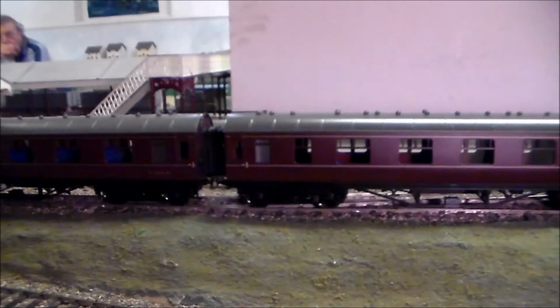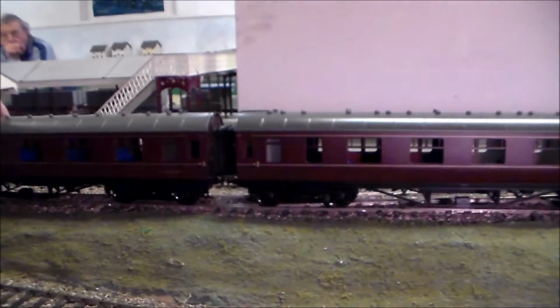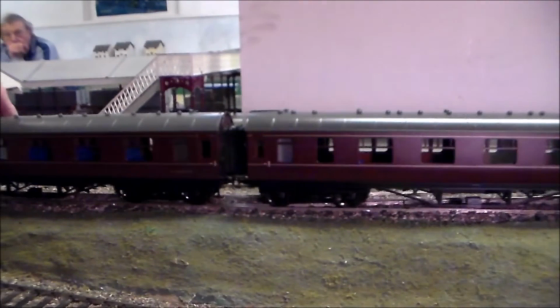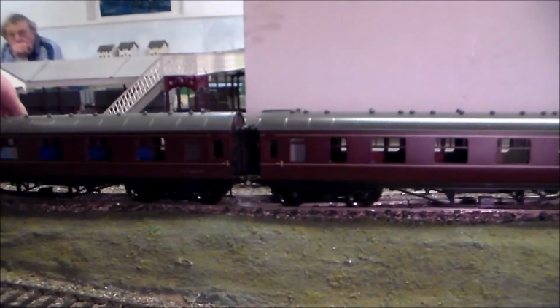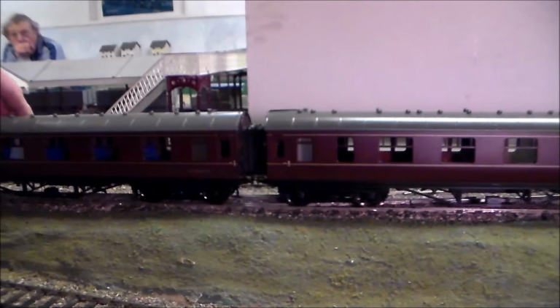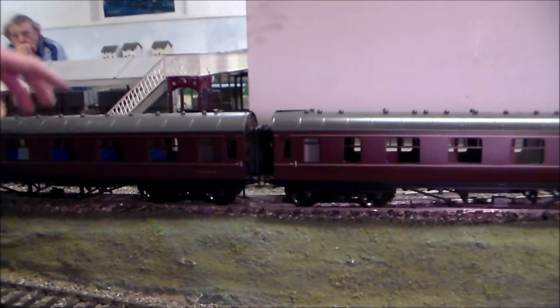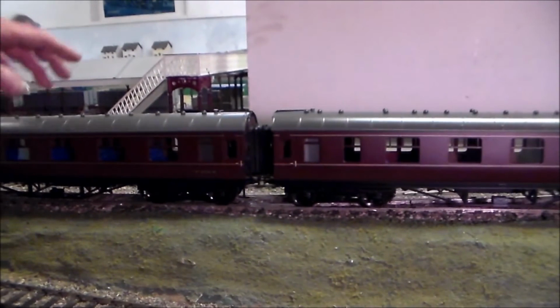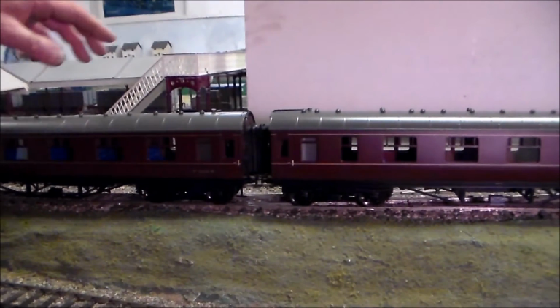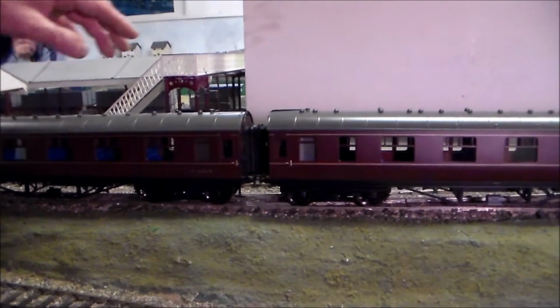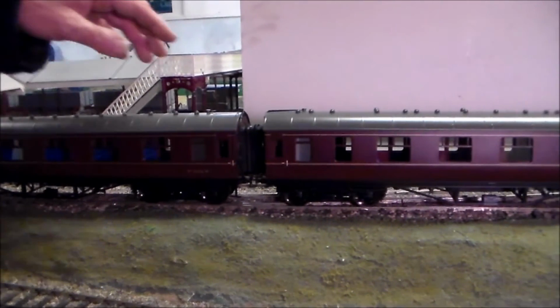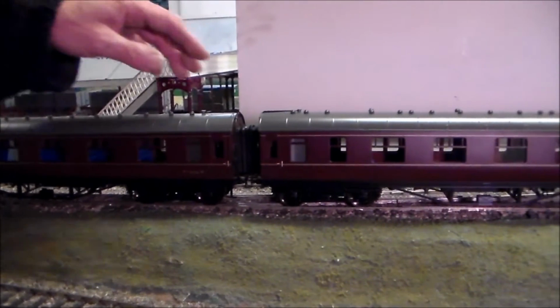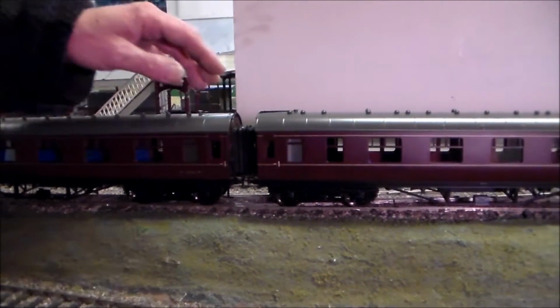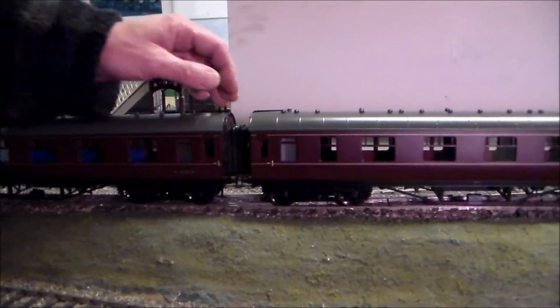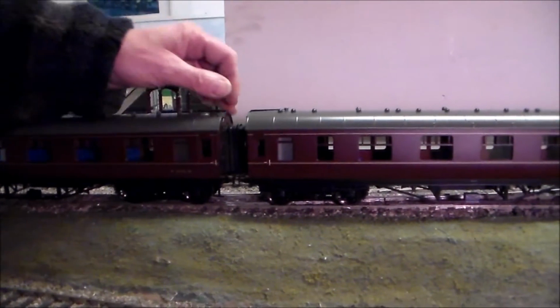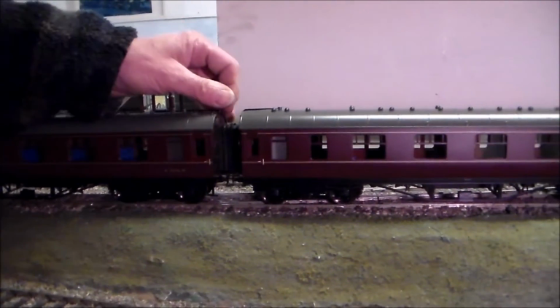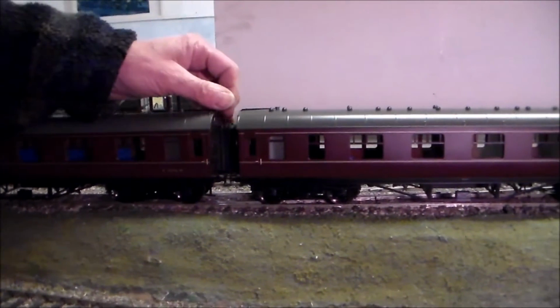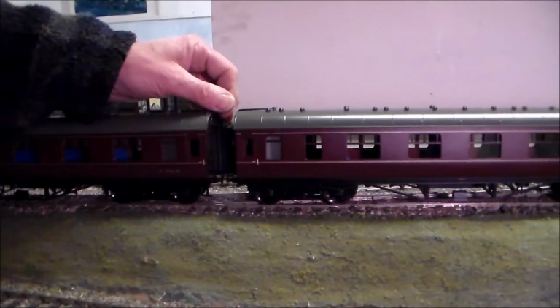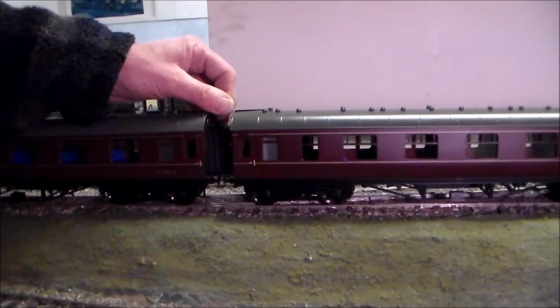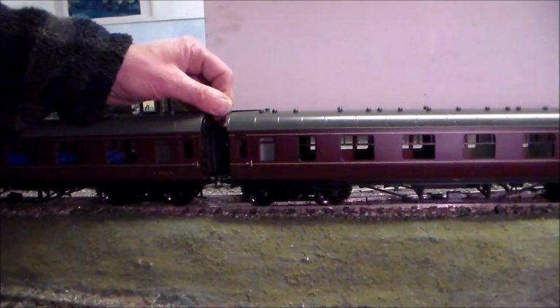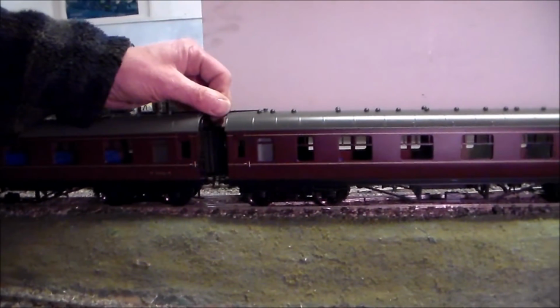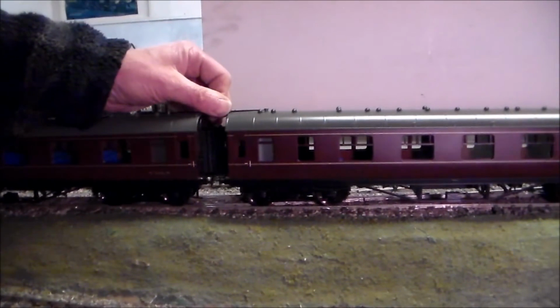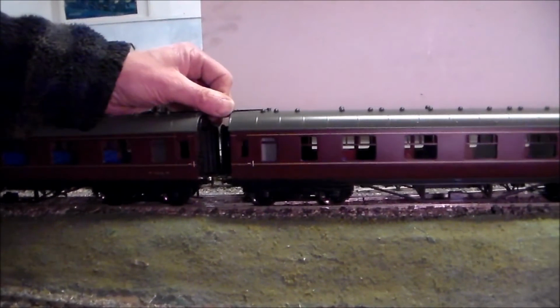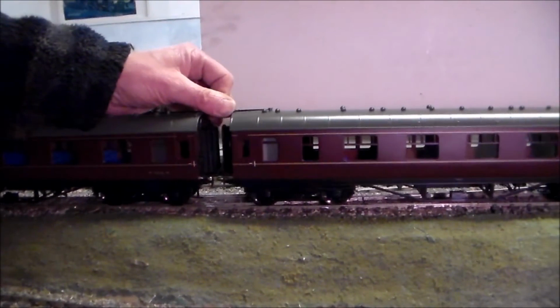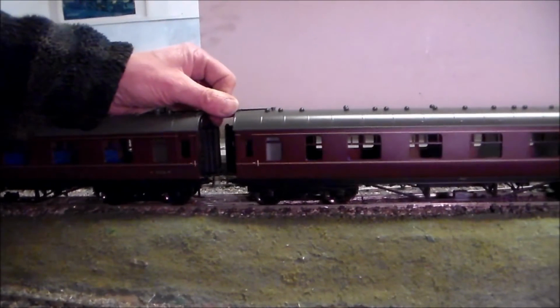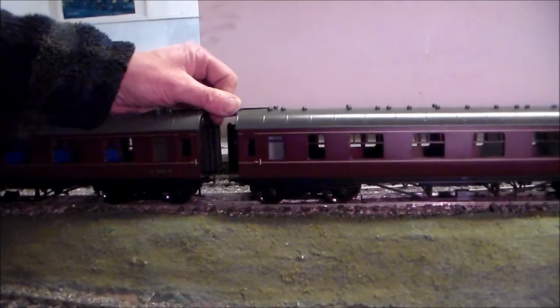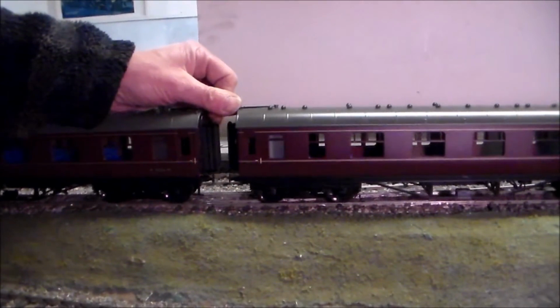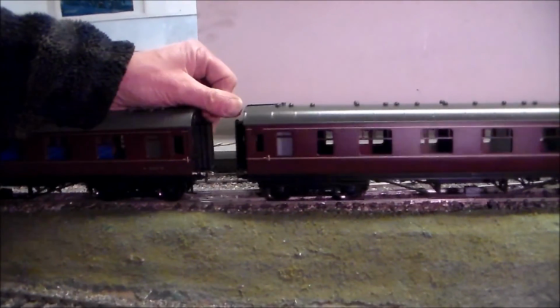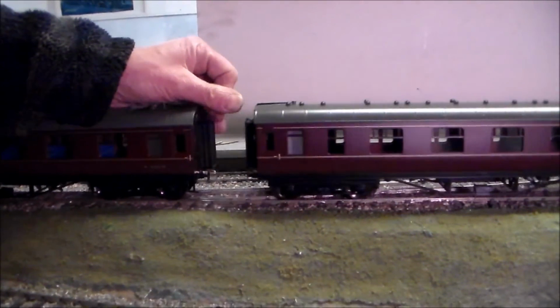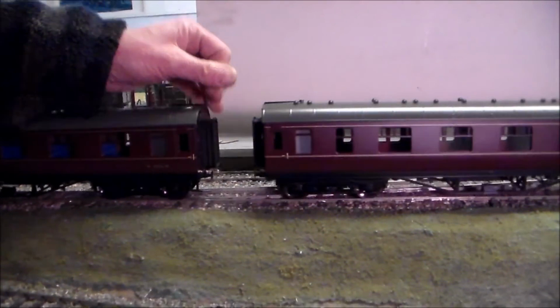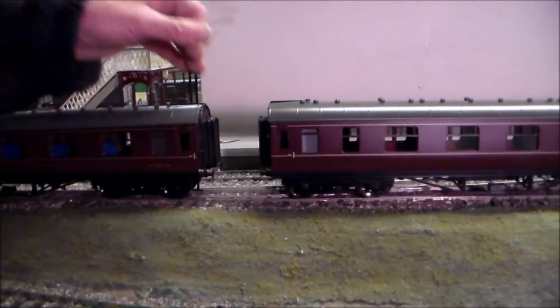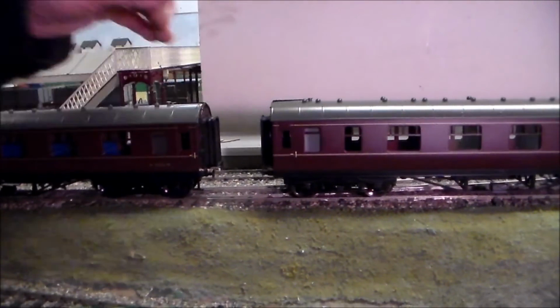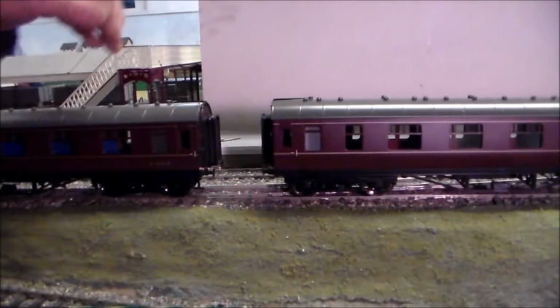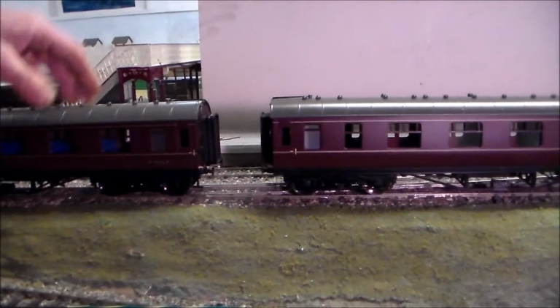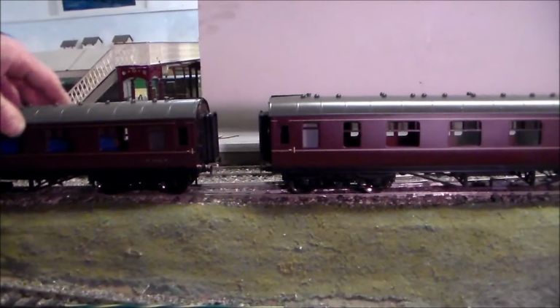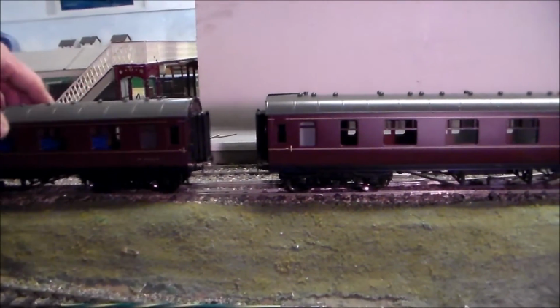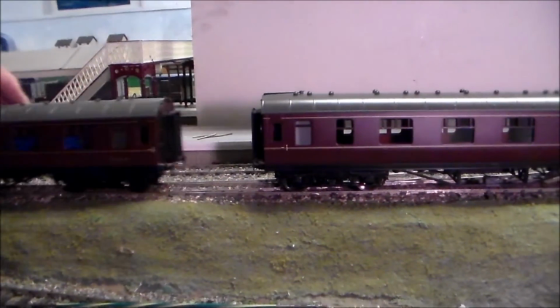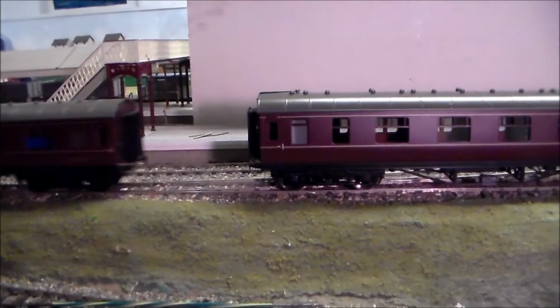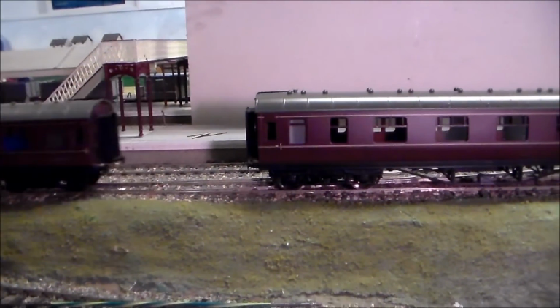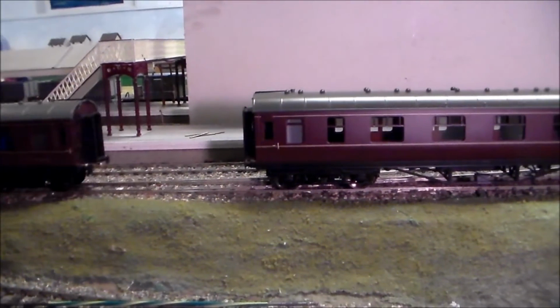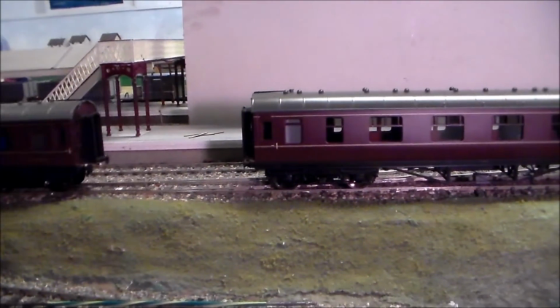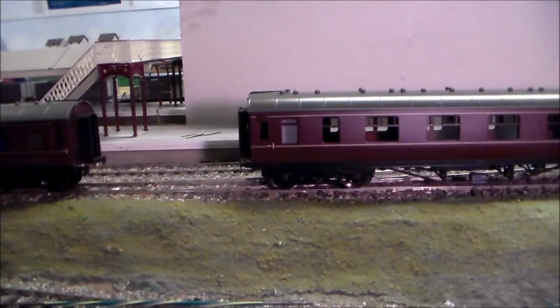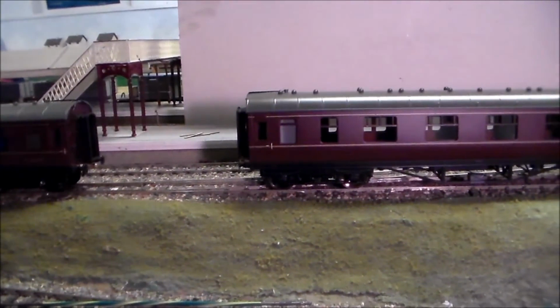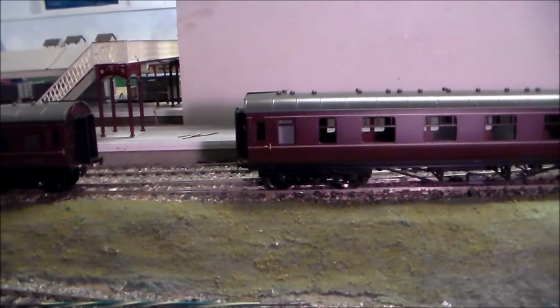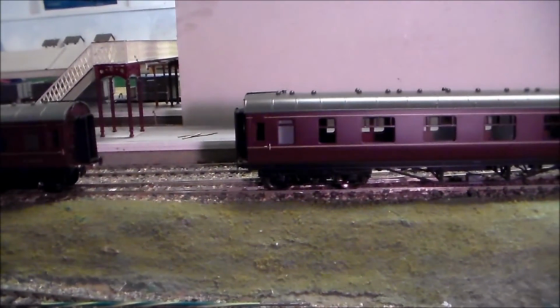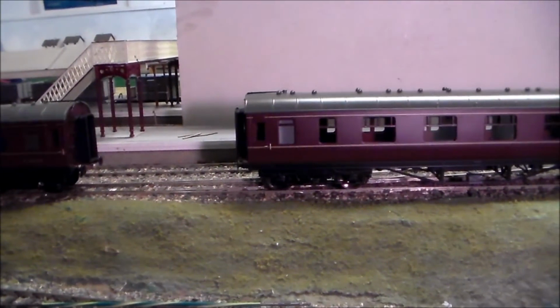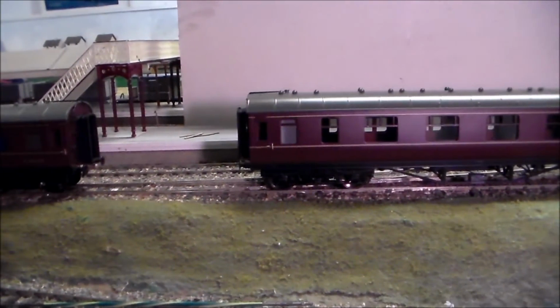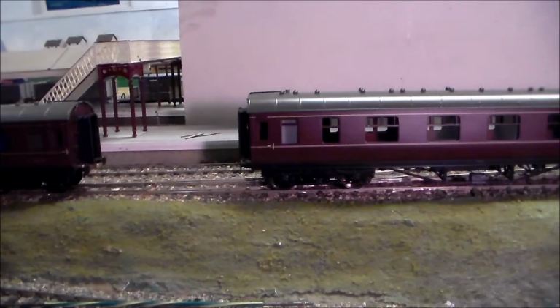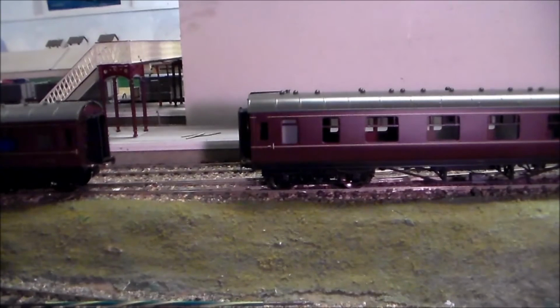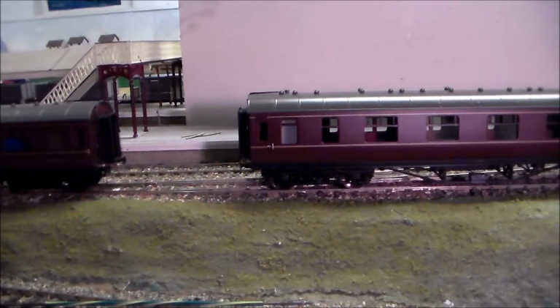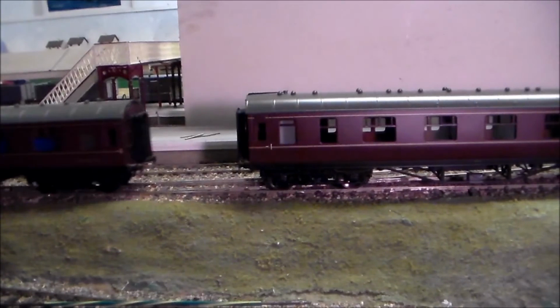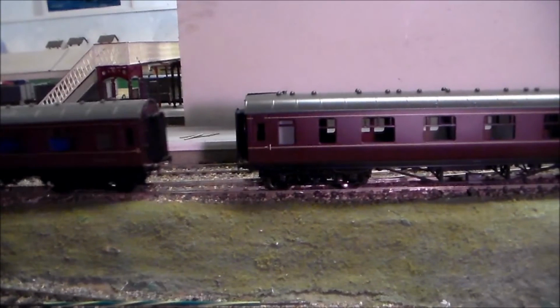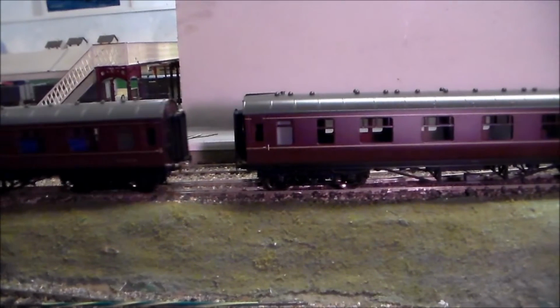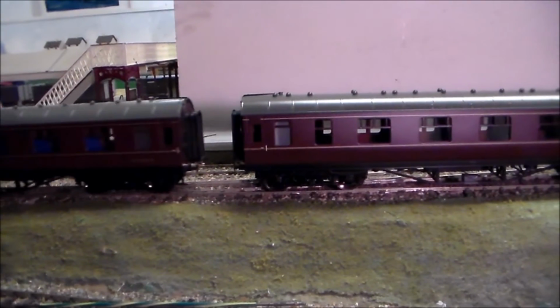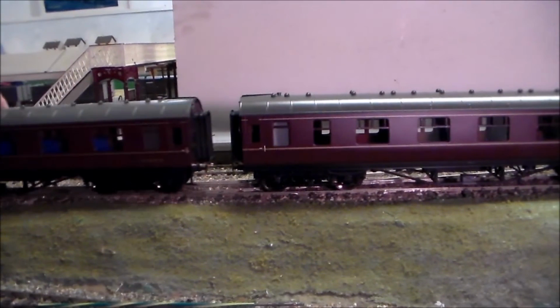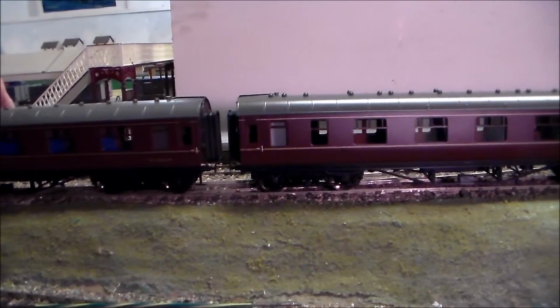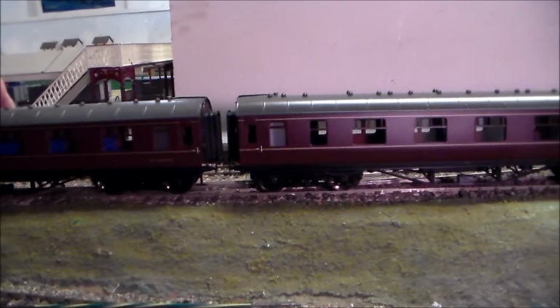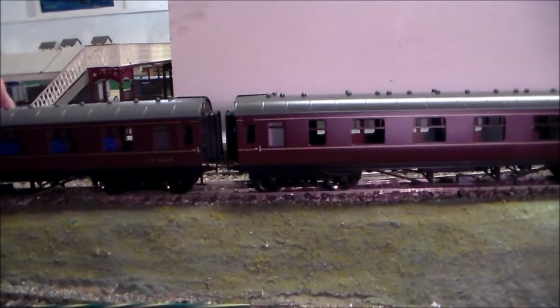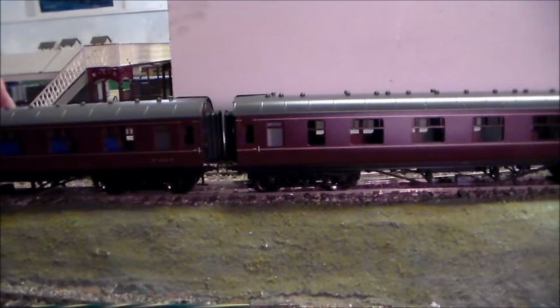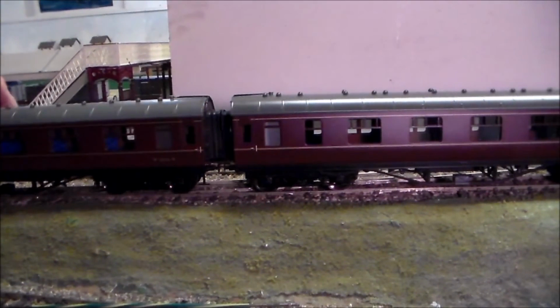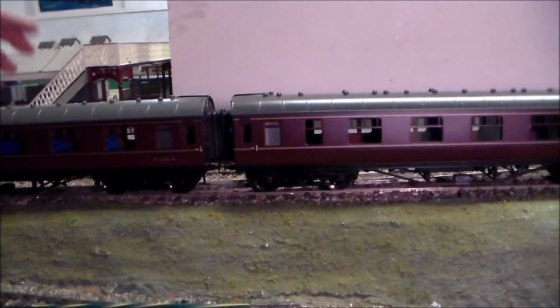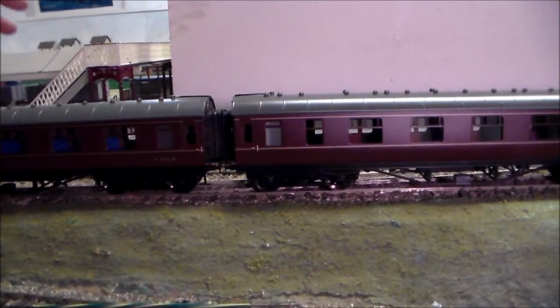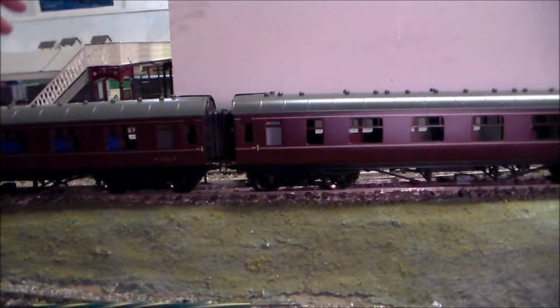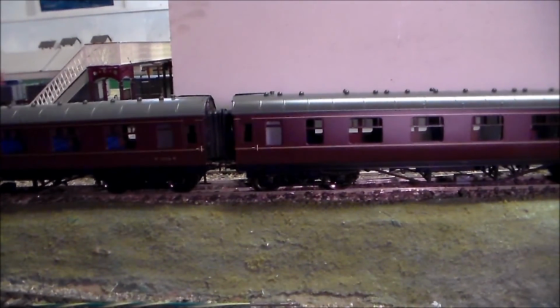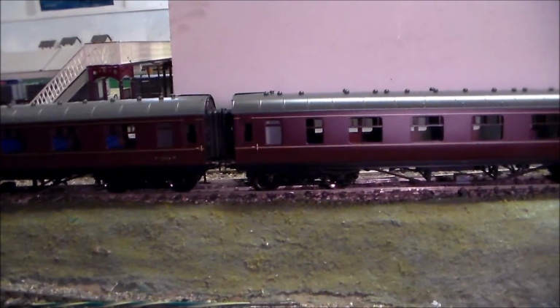If you need to uncouple them, you just part the coaches like so and then you can put them back in the box. Re-couple, done.